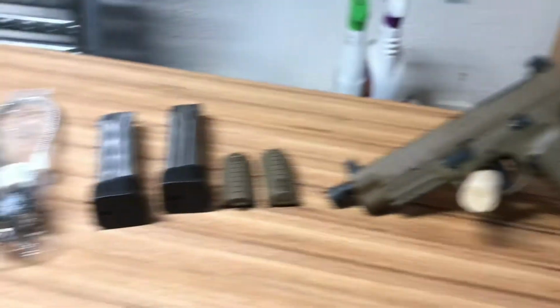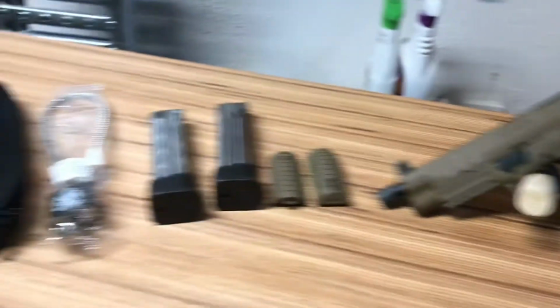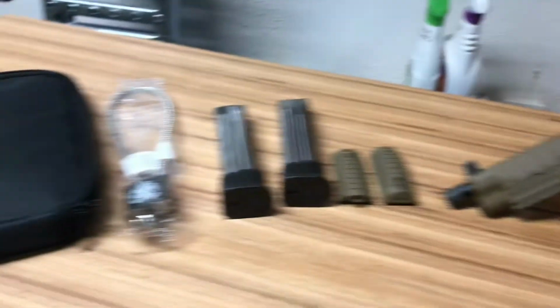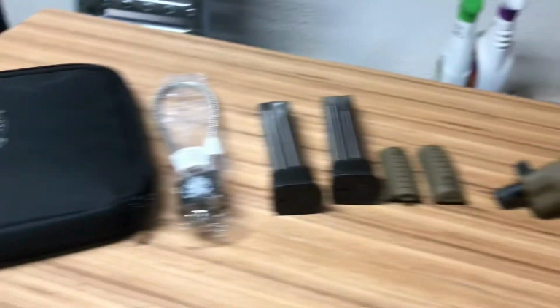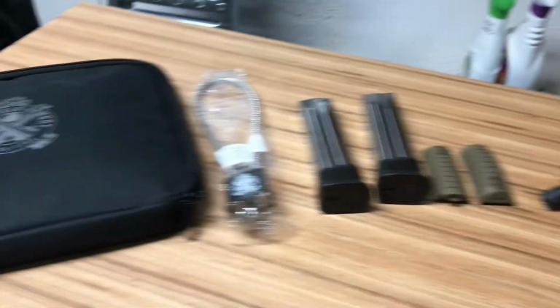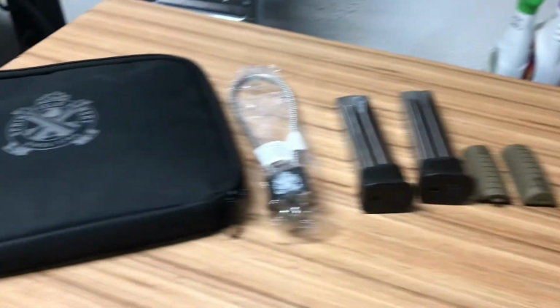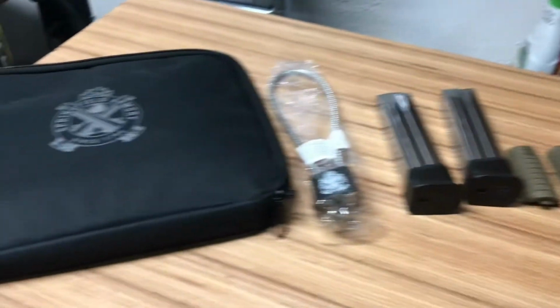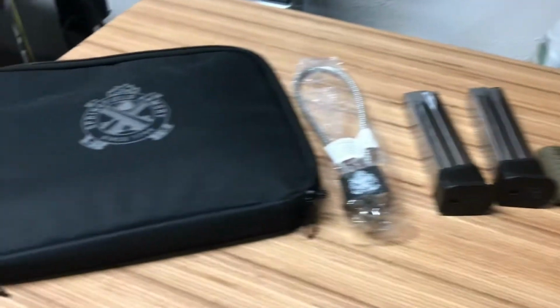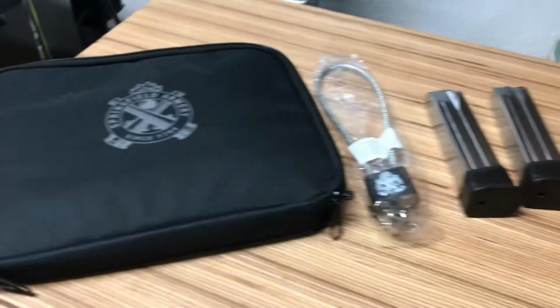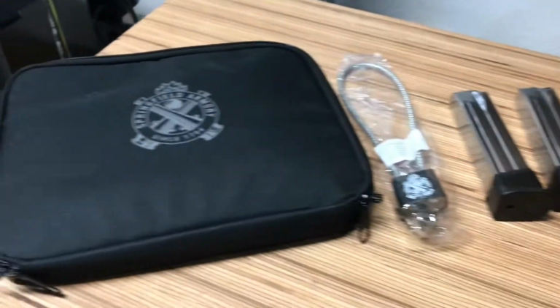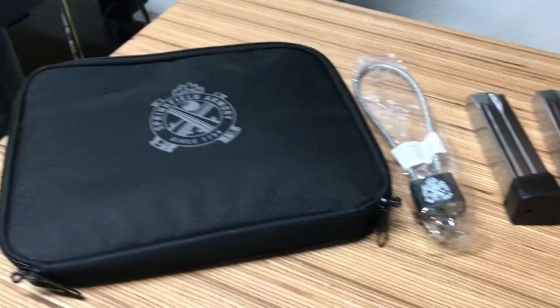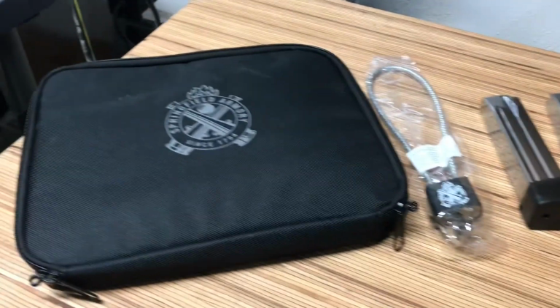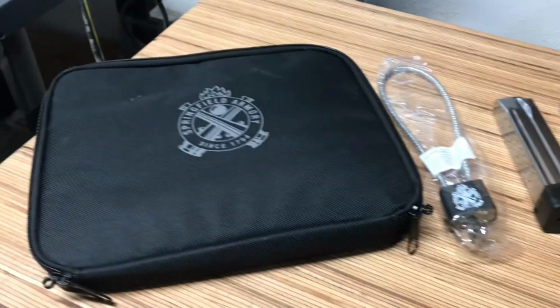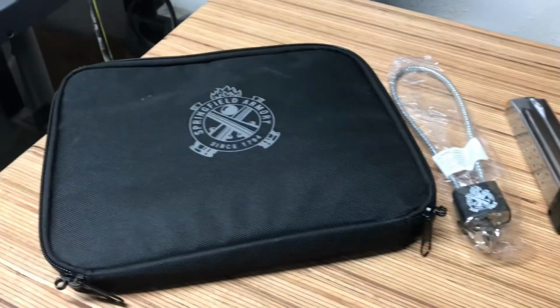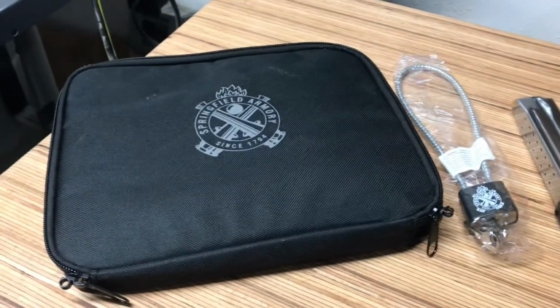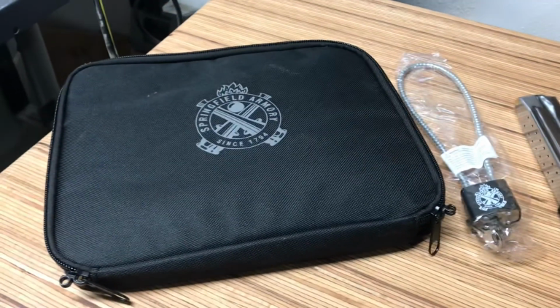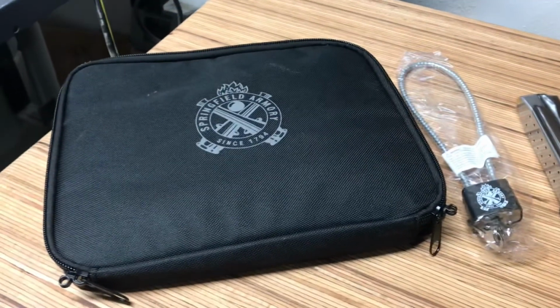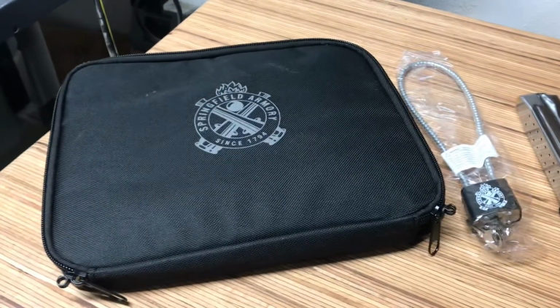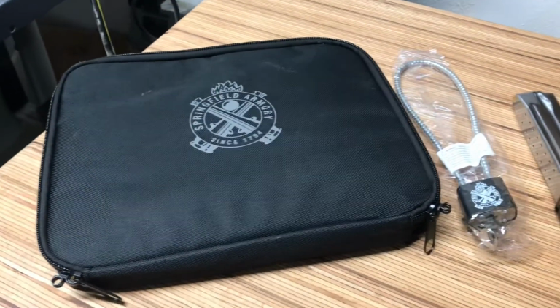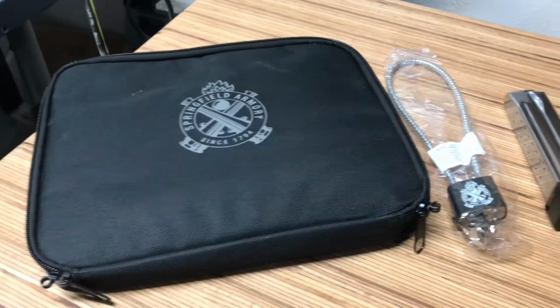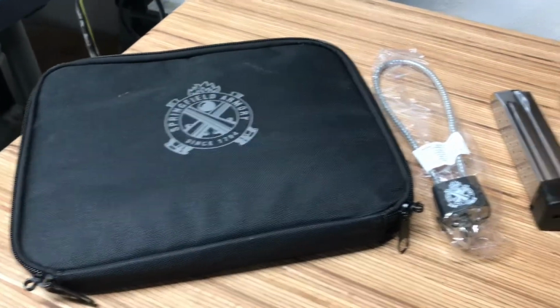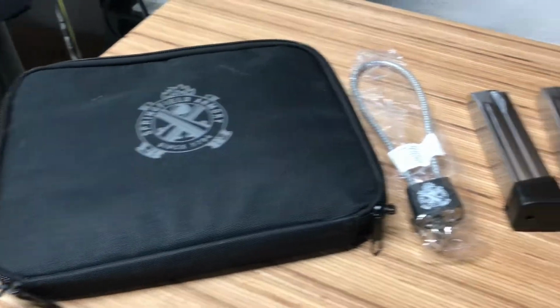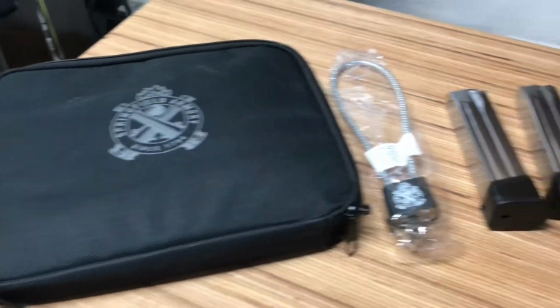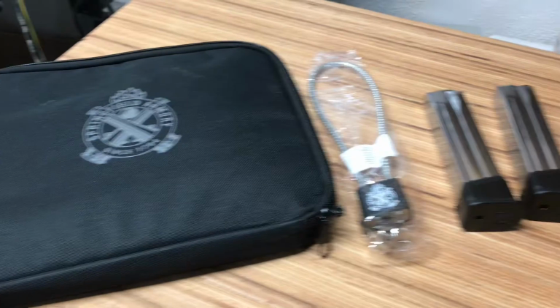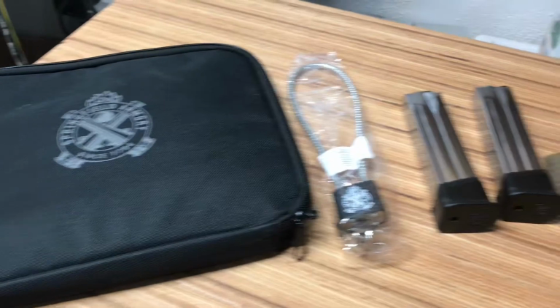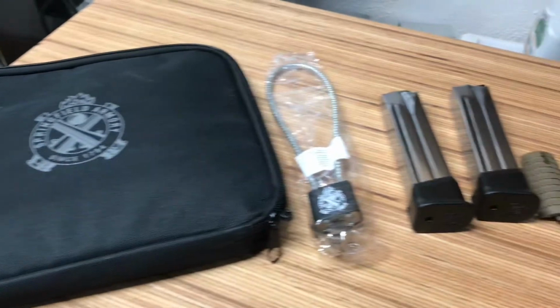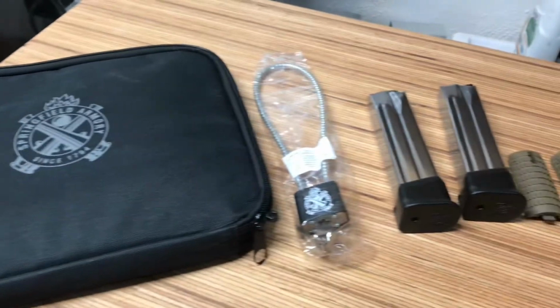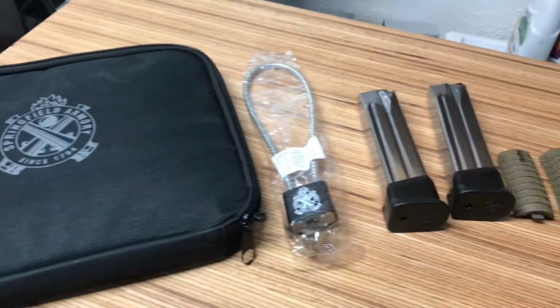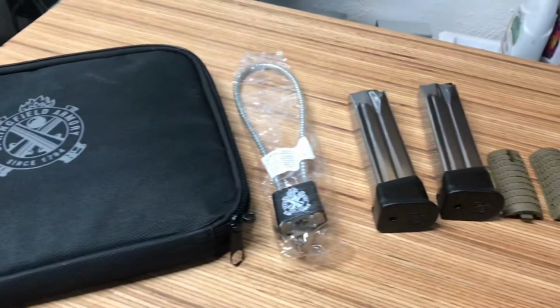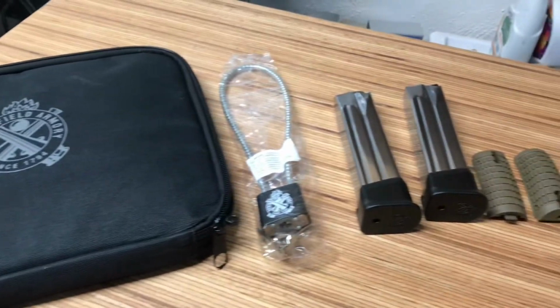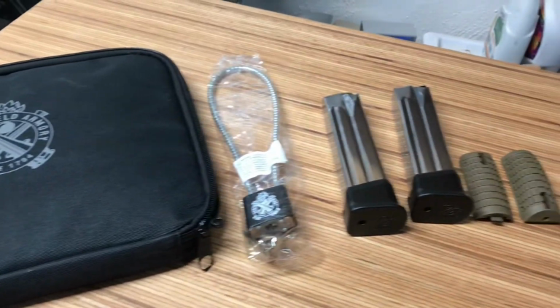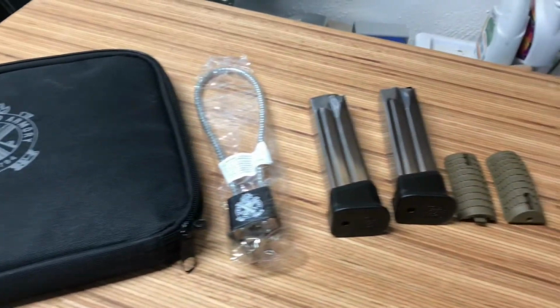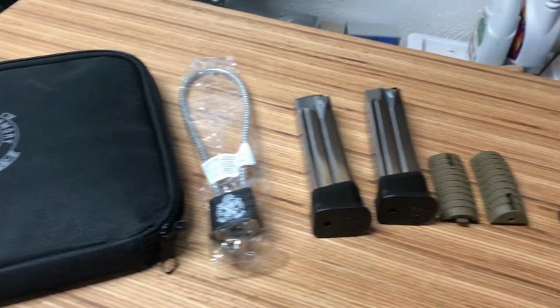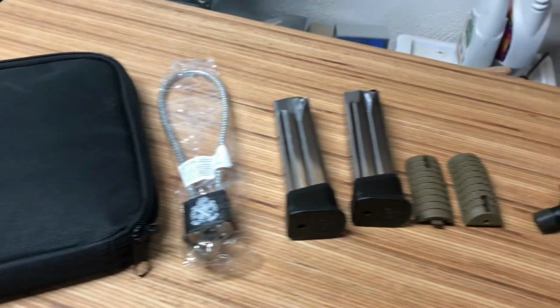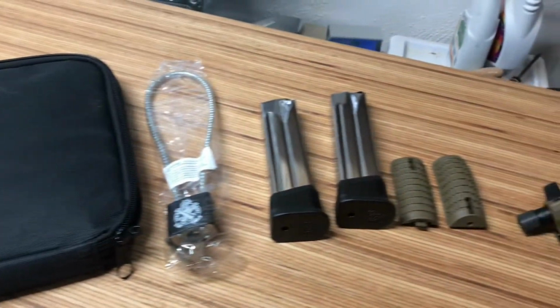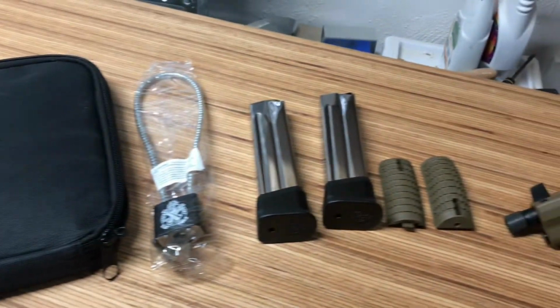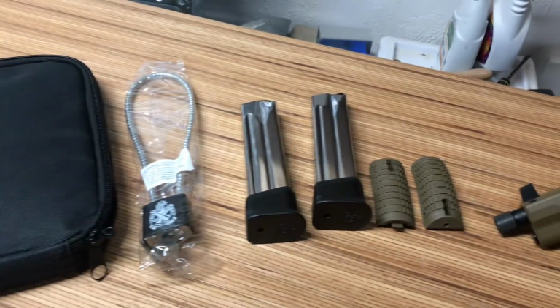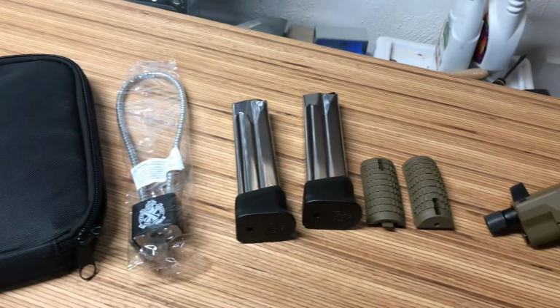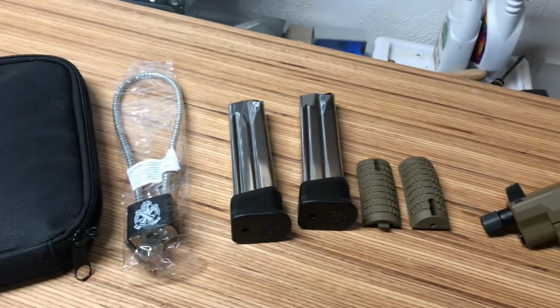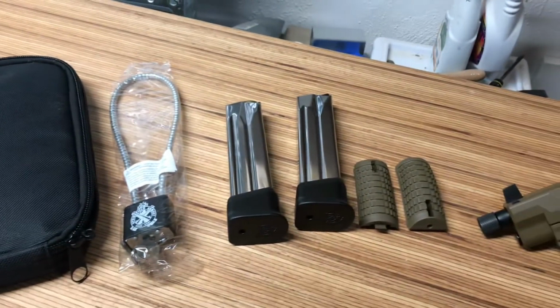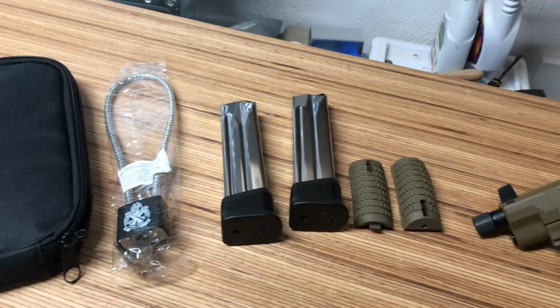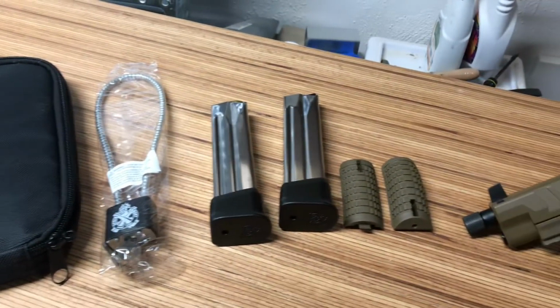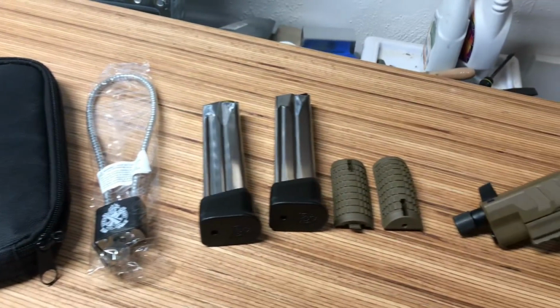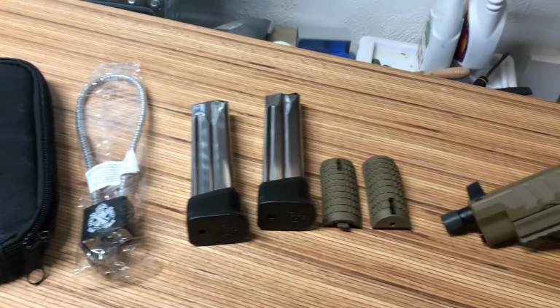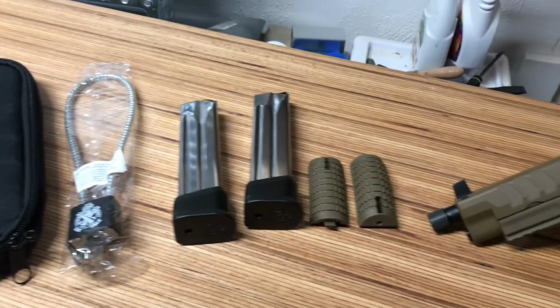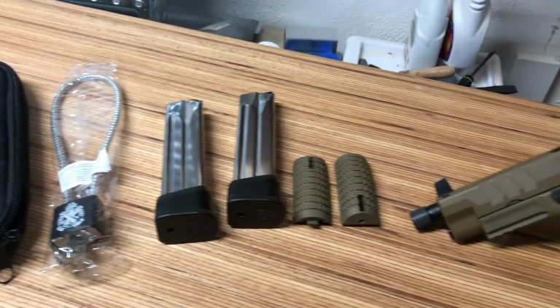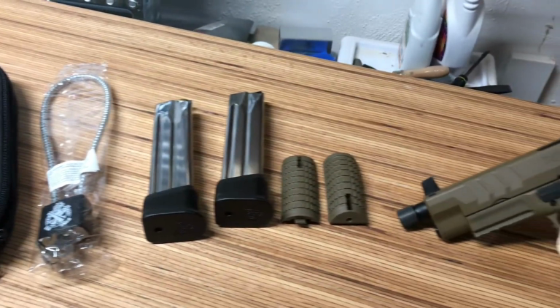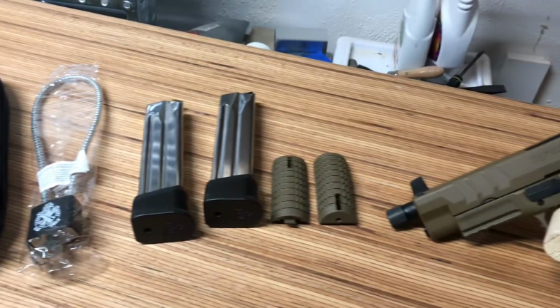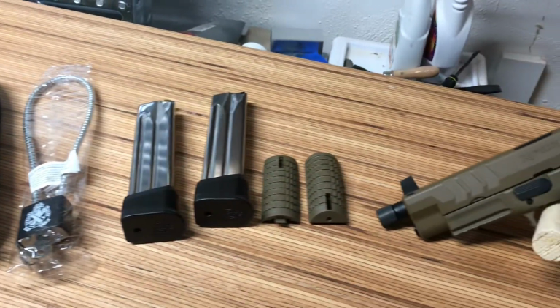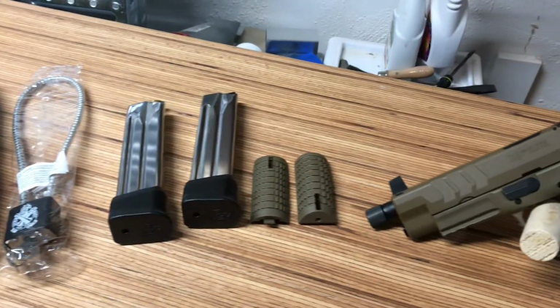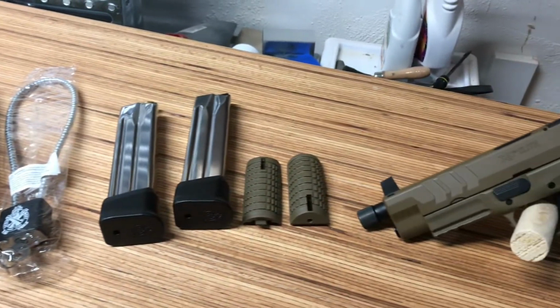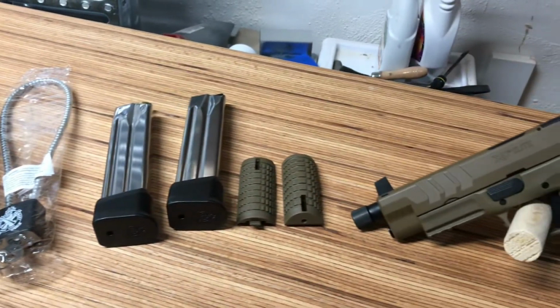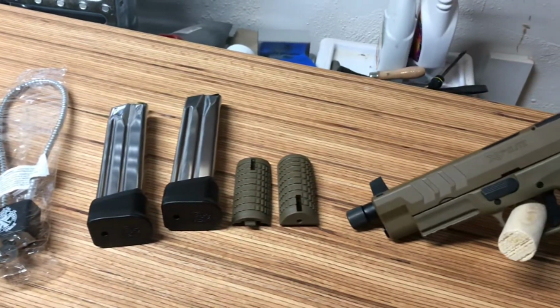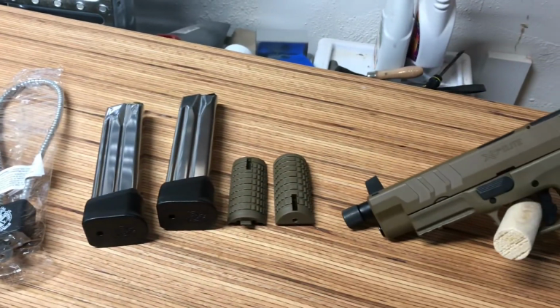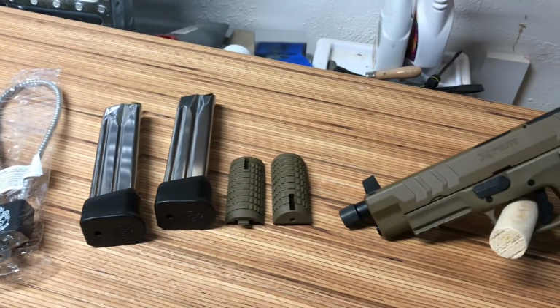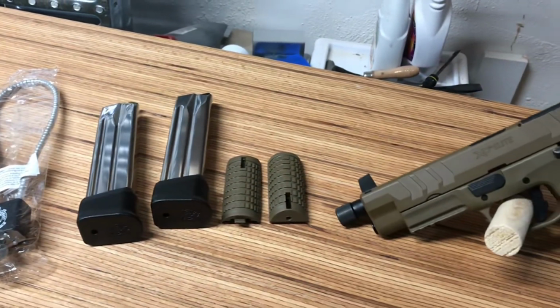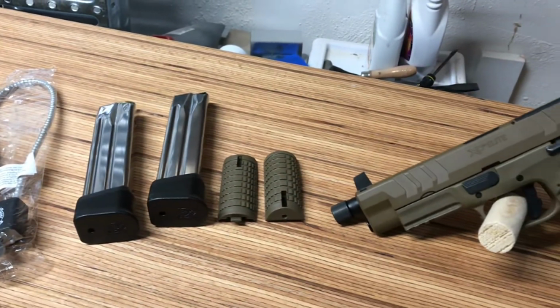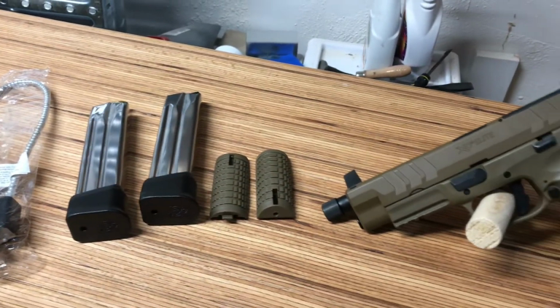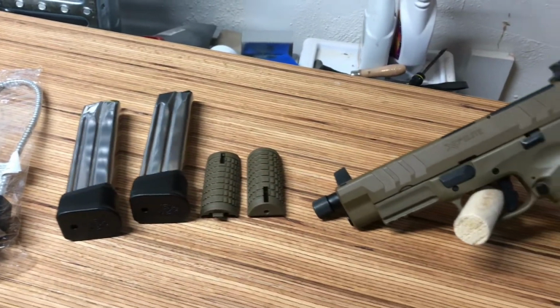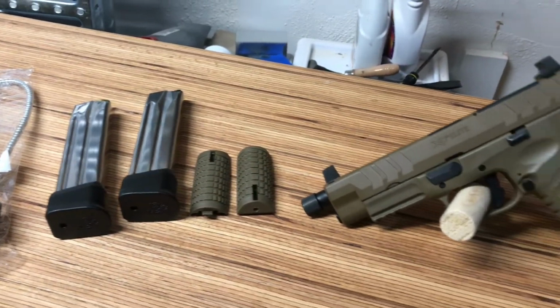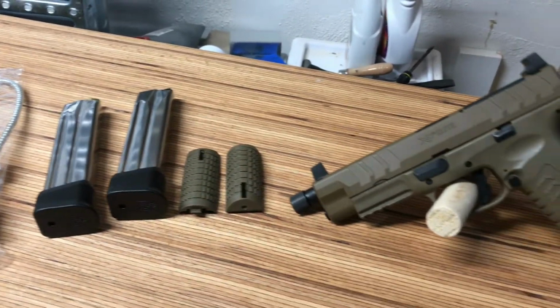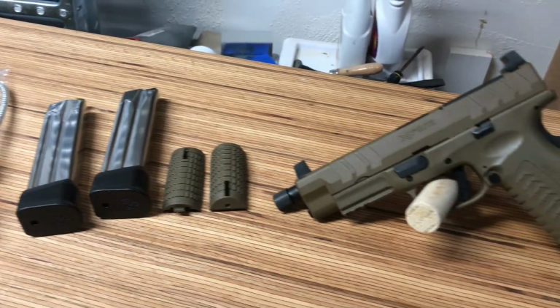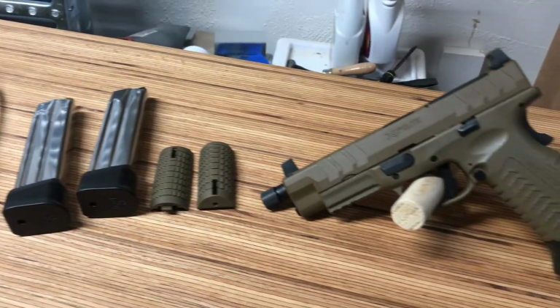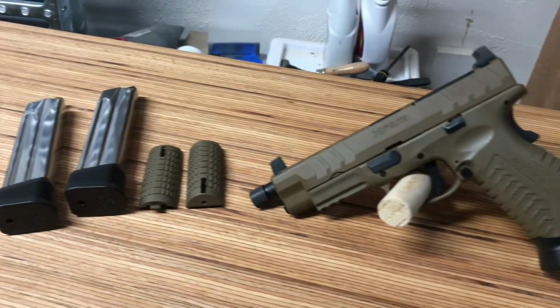So first, this is what you're gonna get: a bag, your lock, two magazines, and two extra back straps in case you want to swap them out.